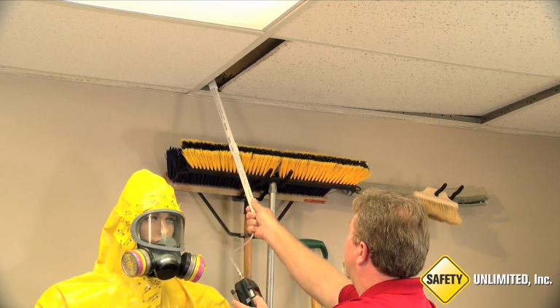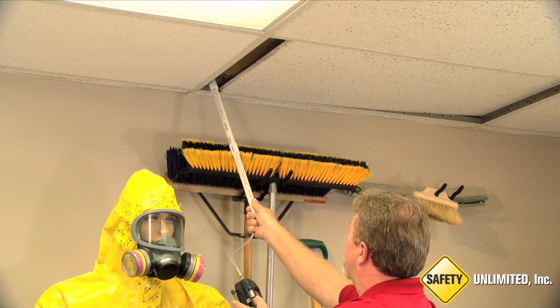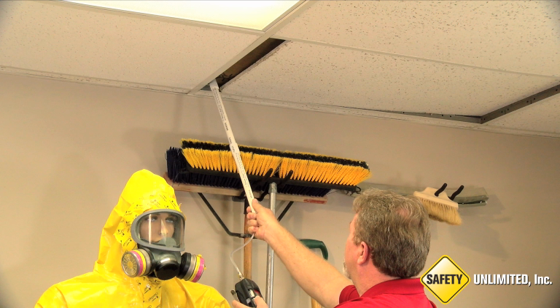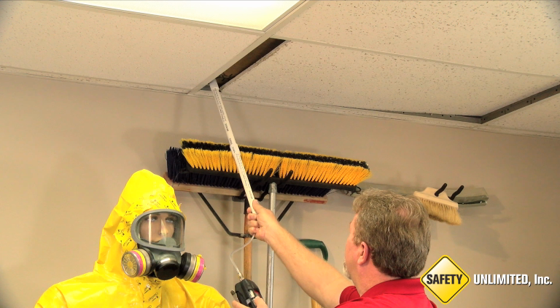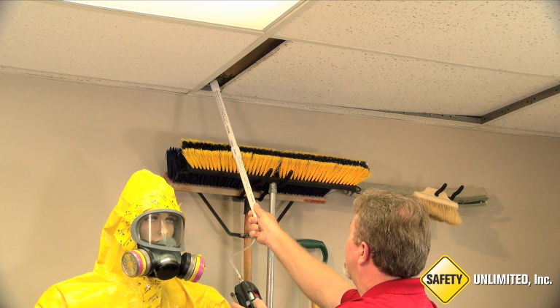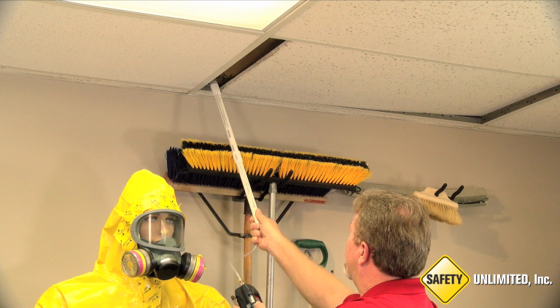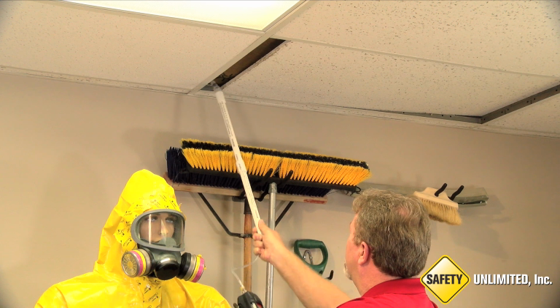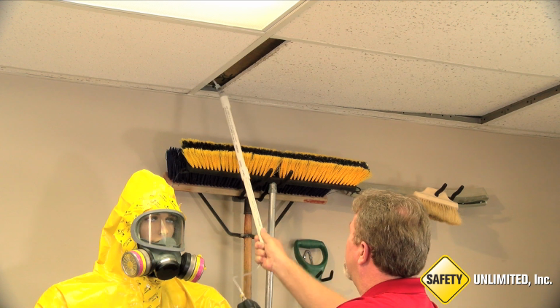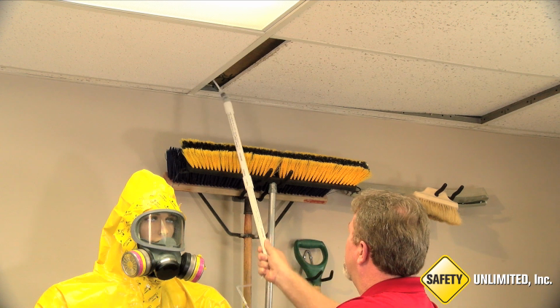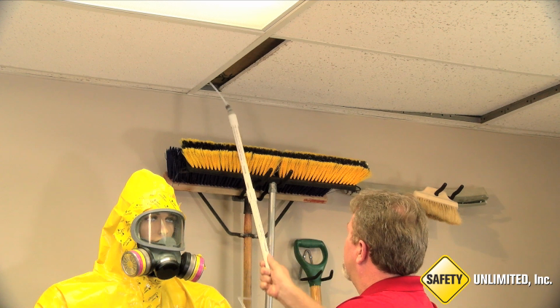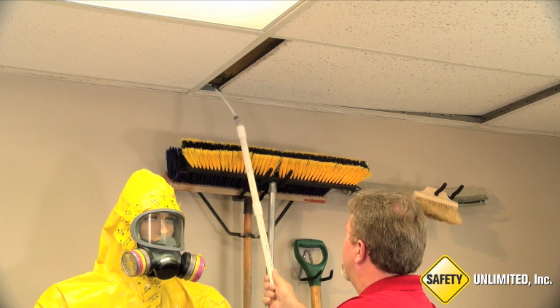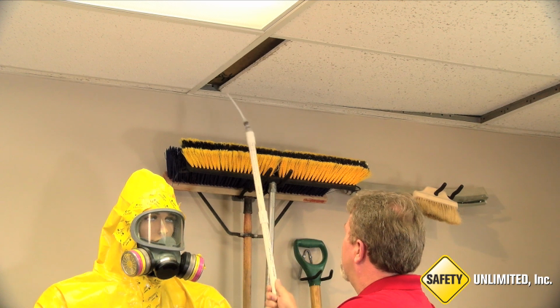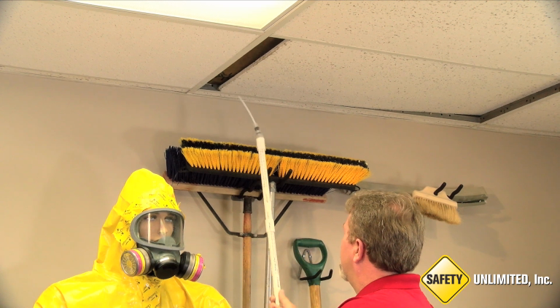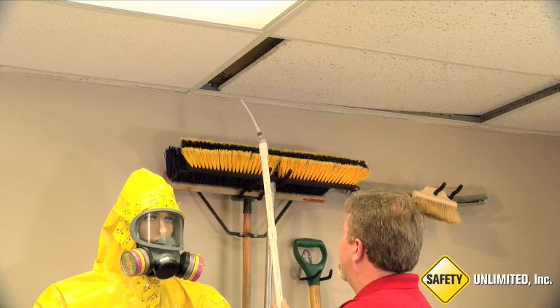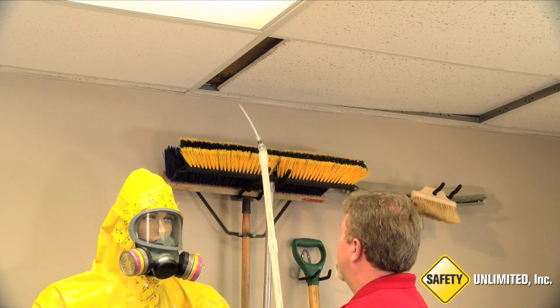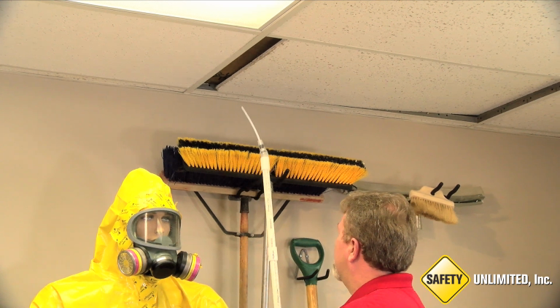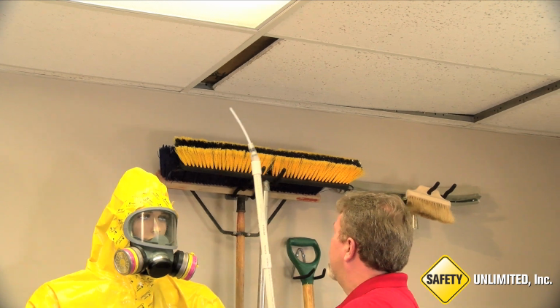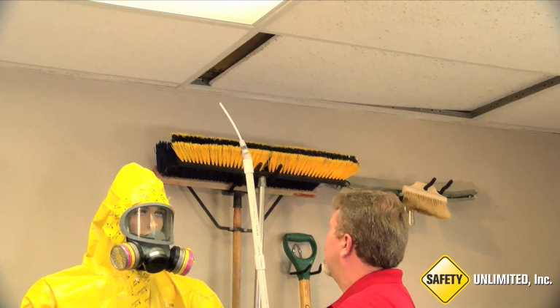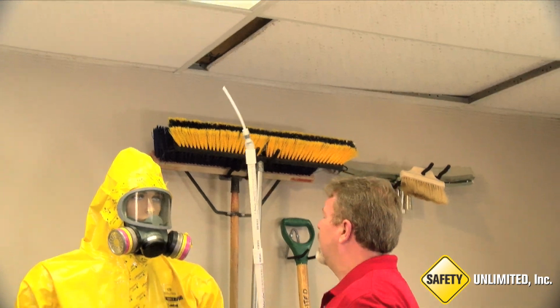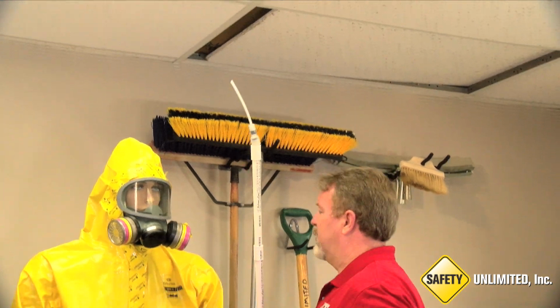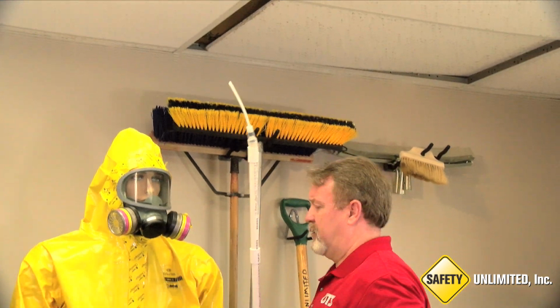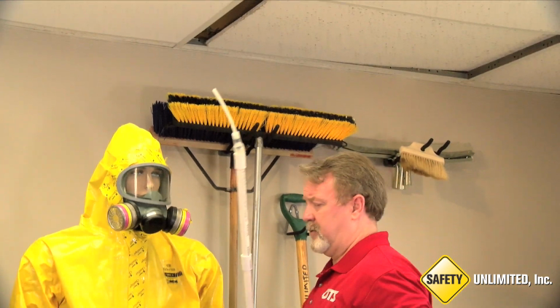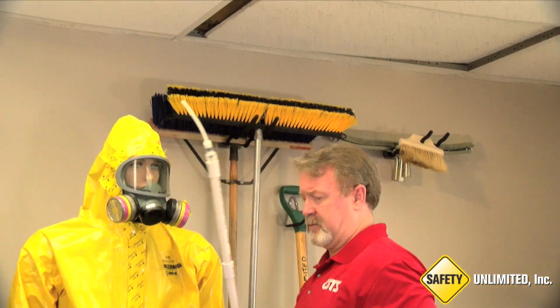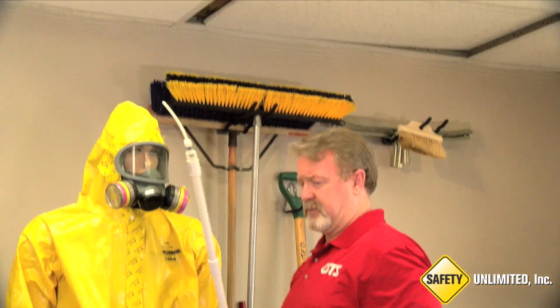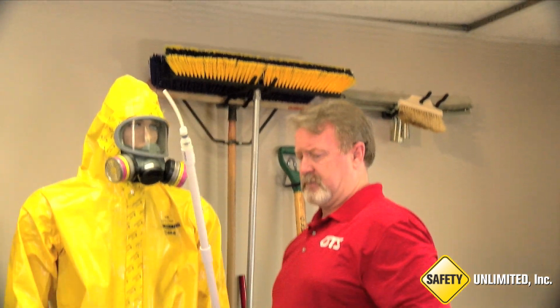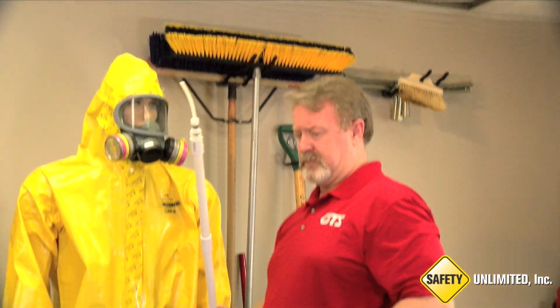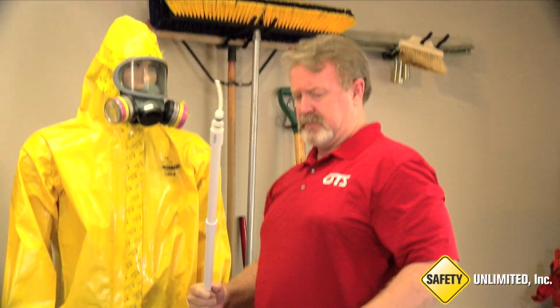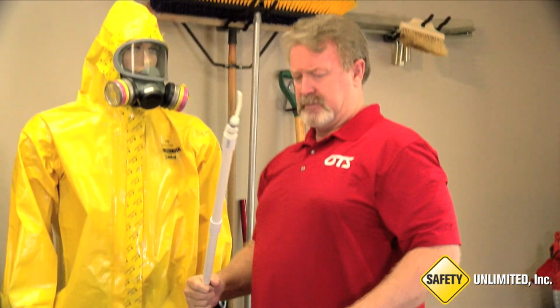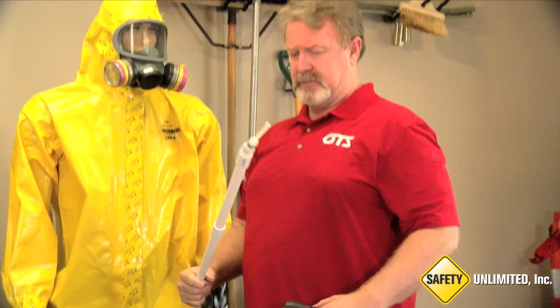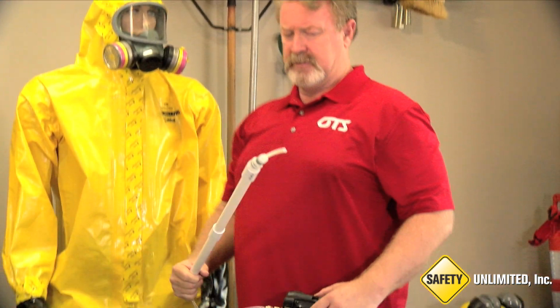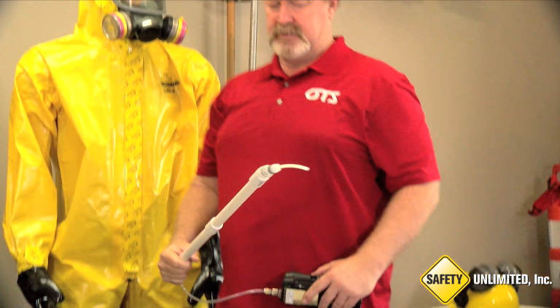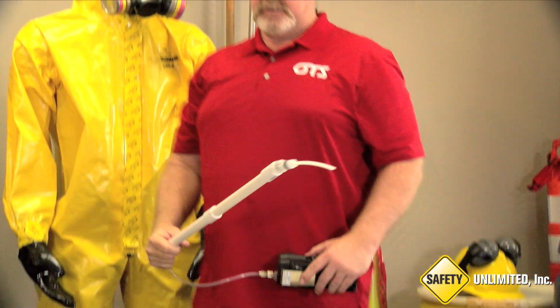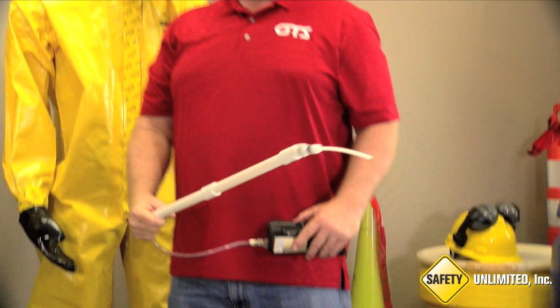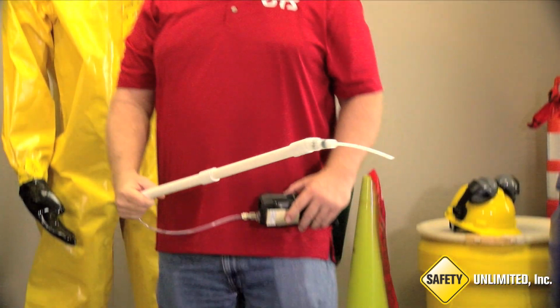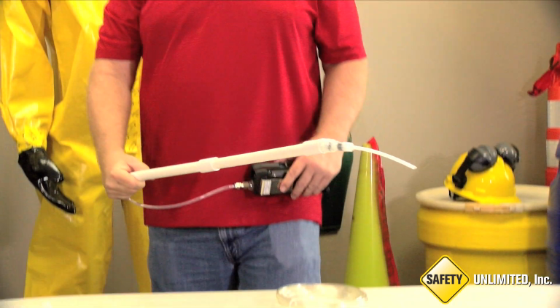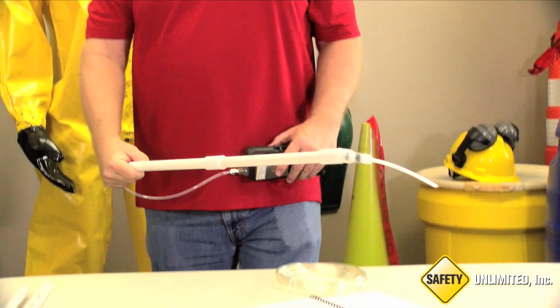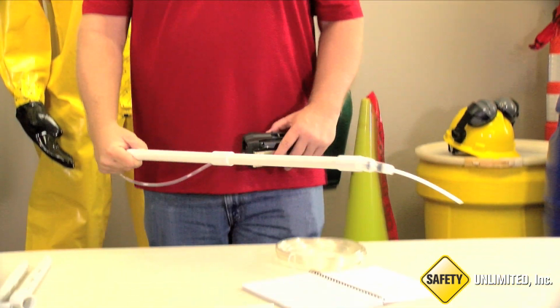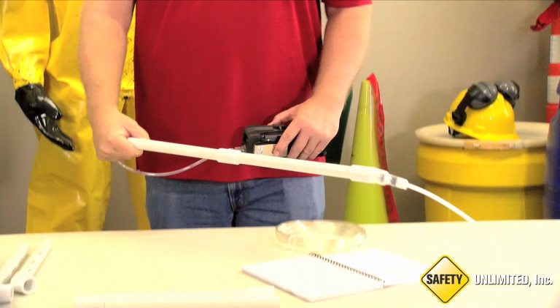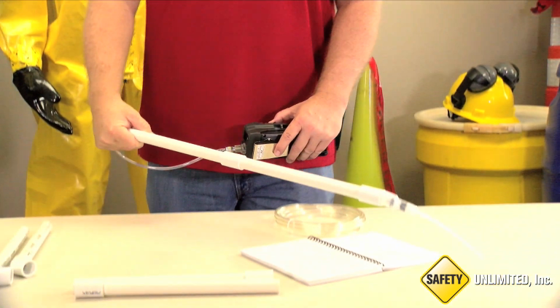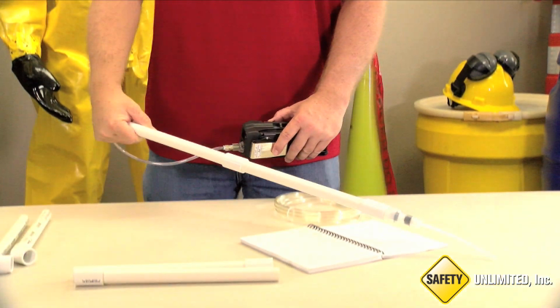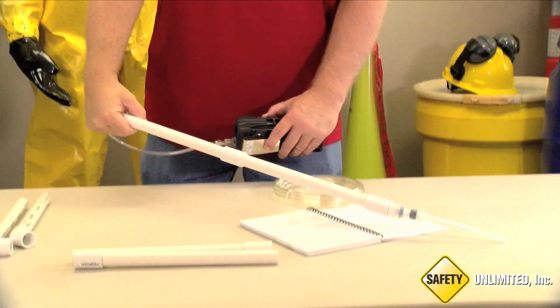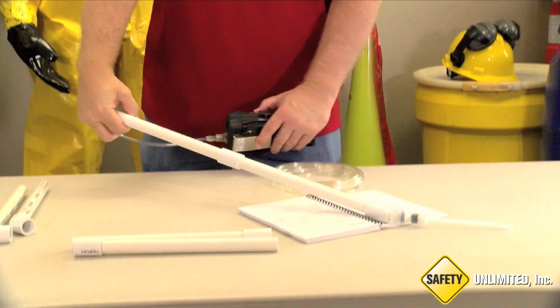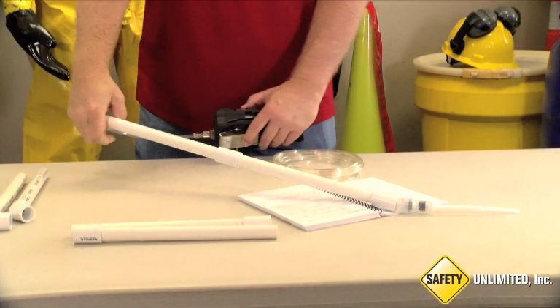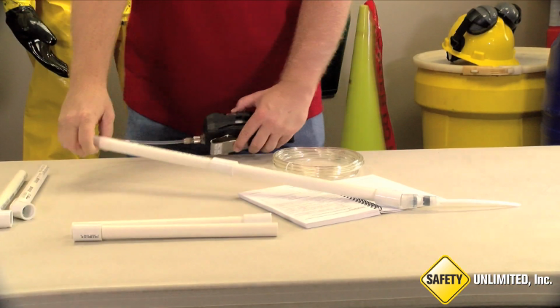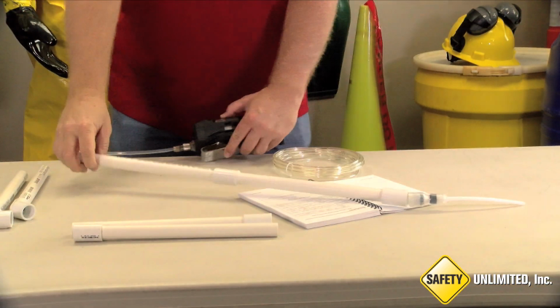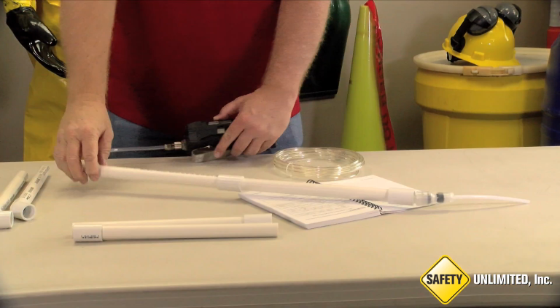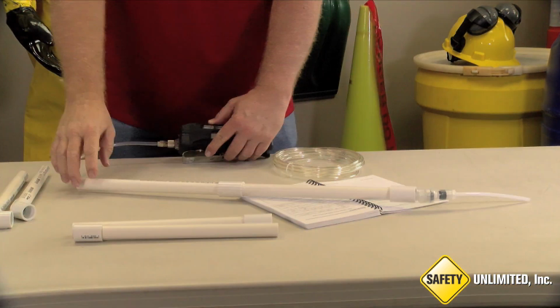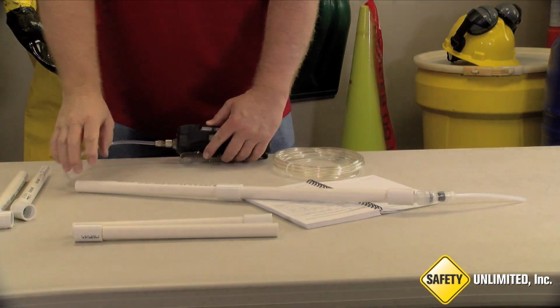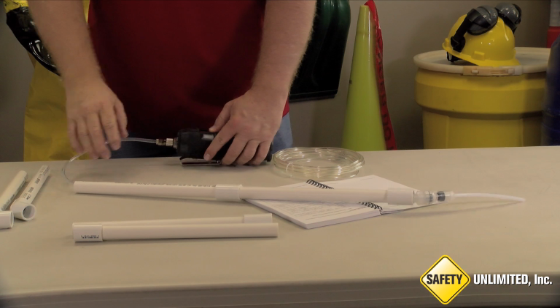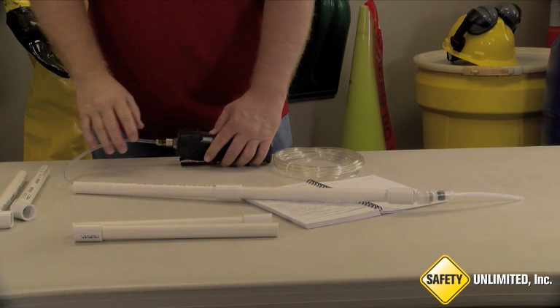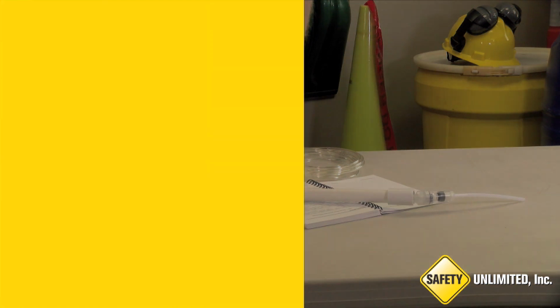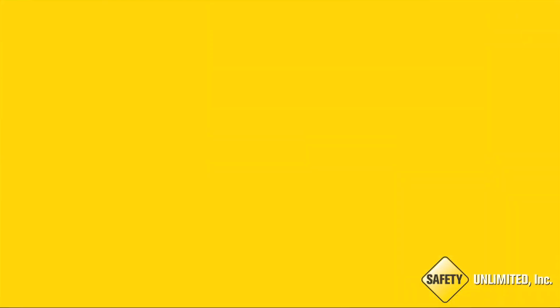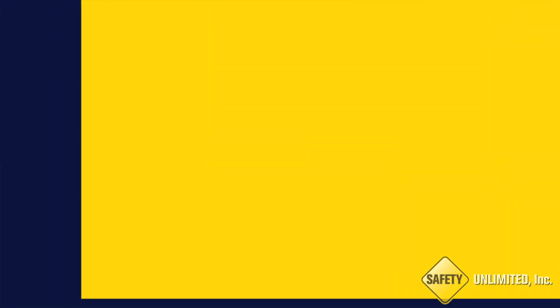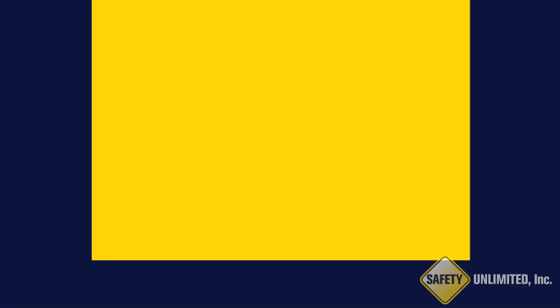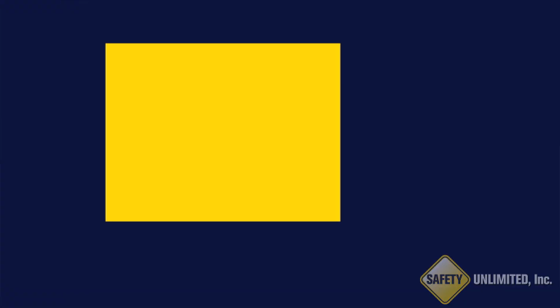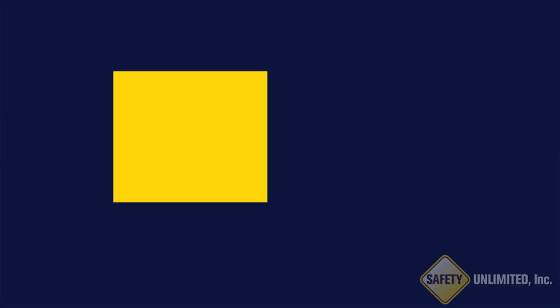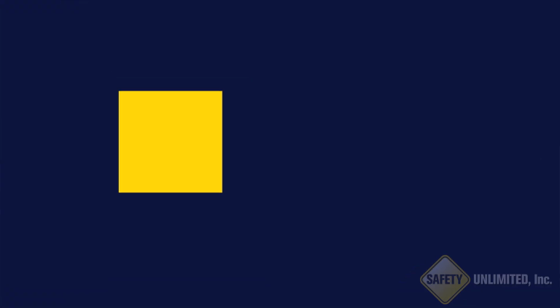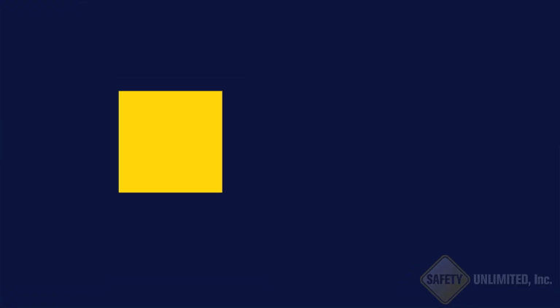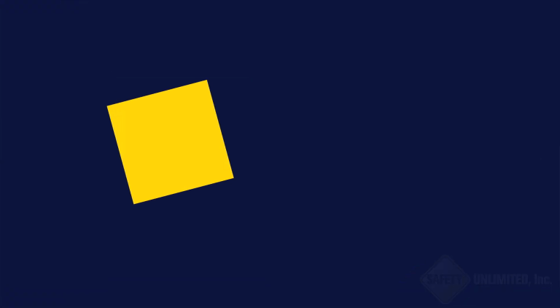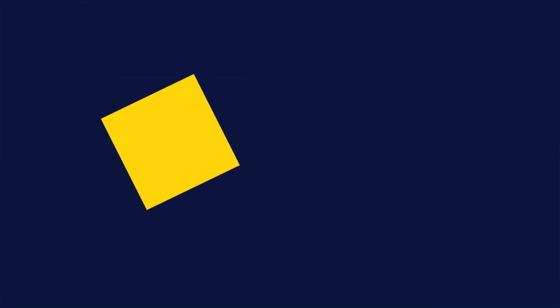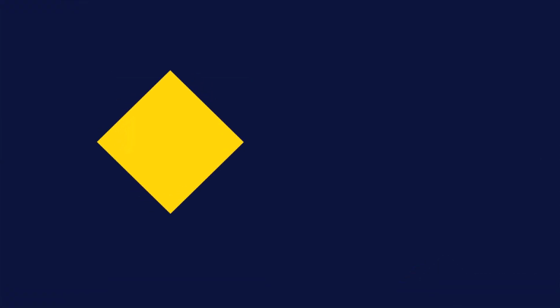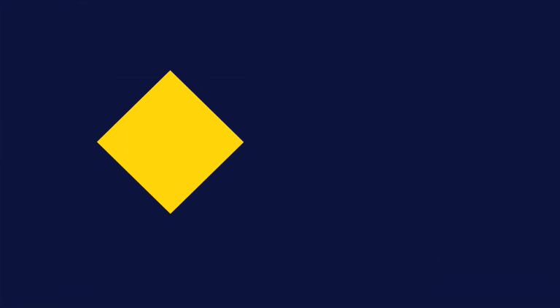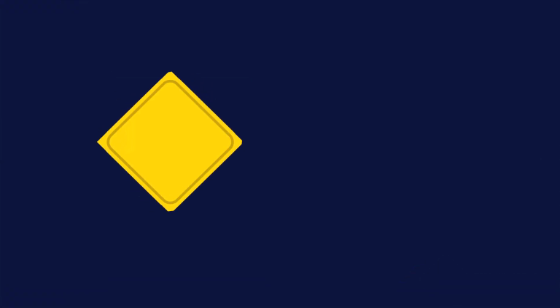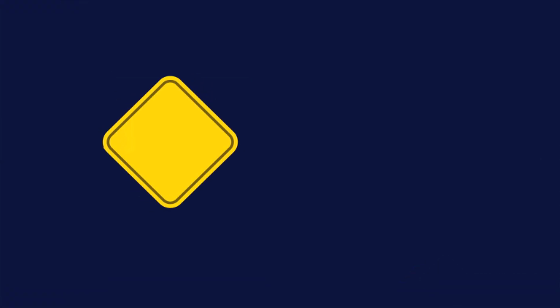It's important to reference the user manual to determine response times for longer sample hoses.